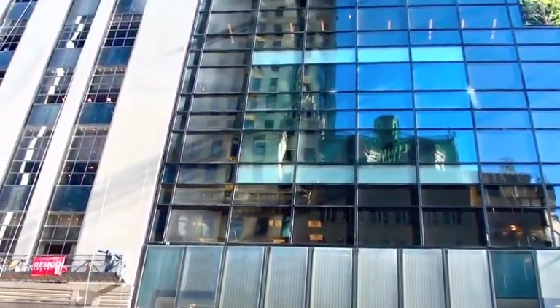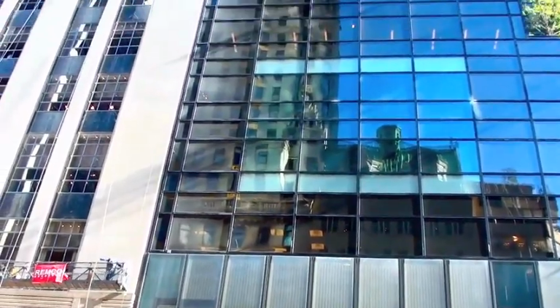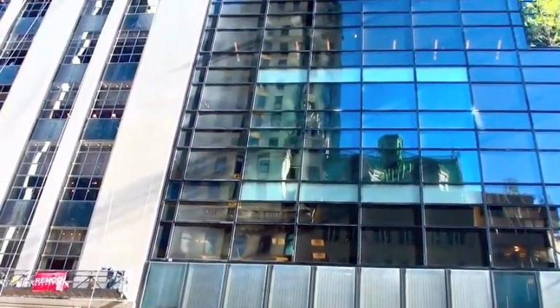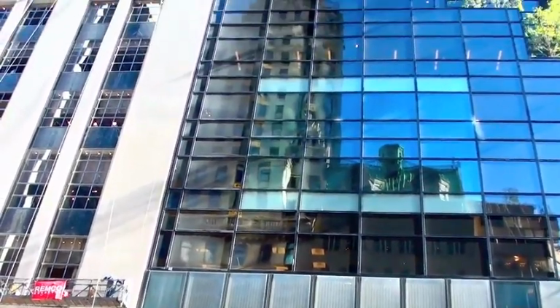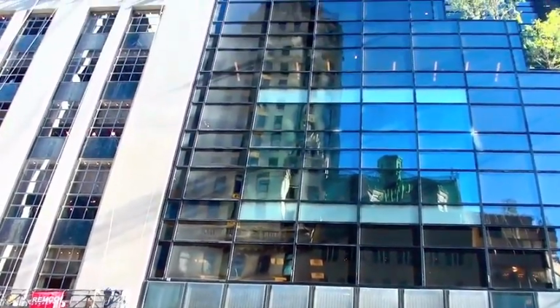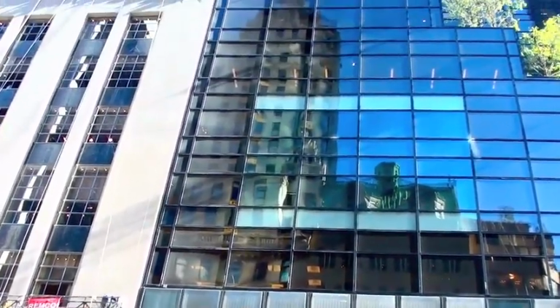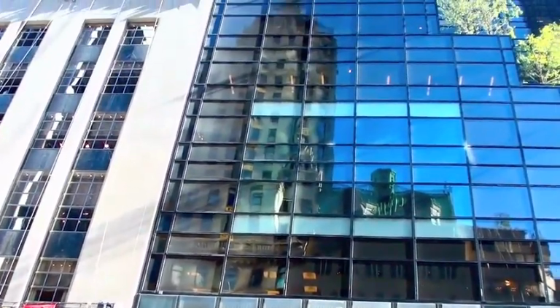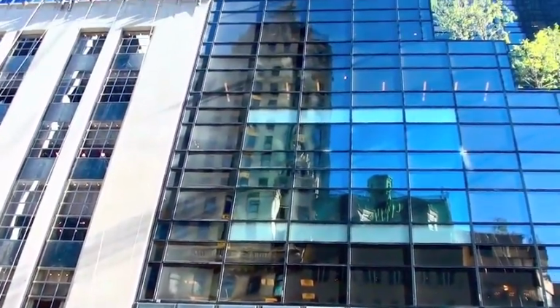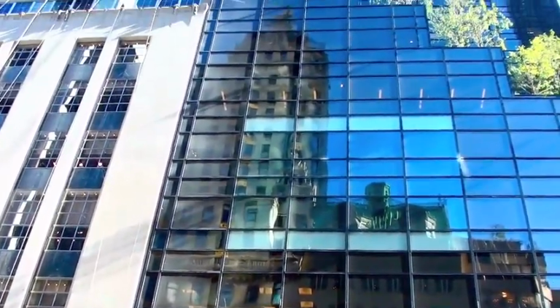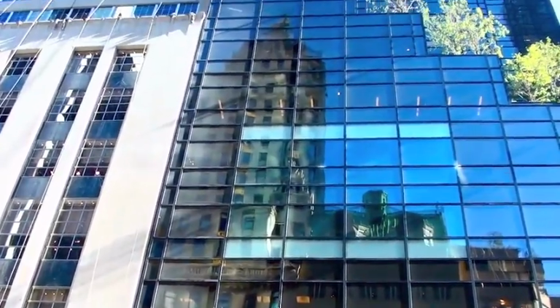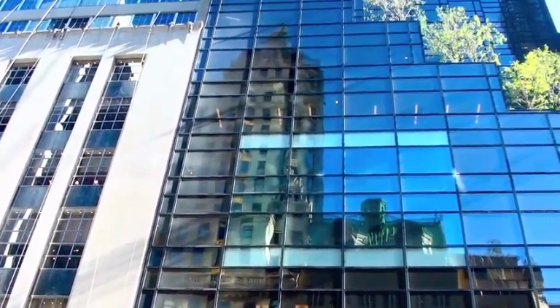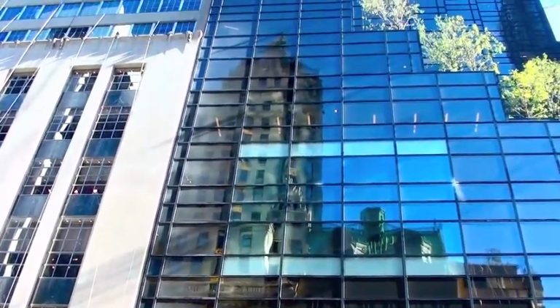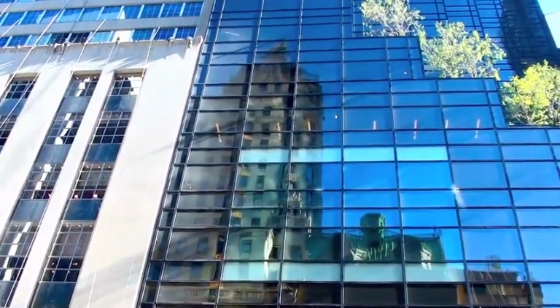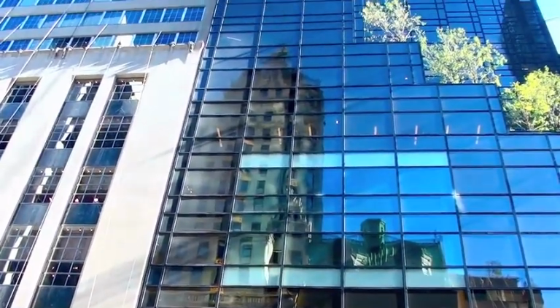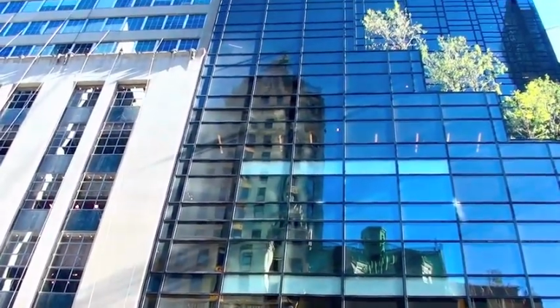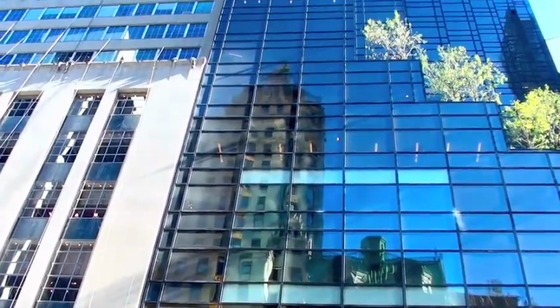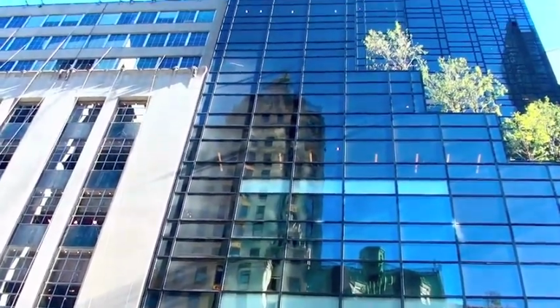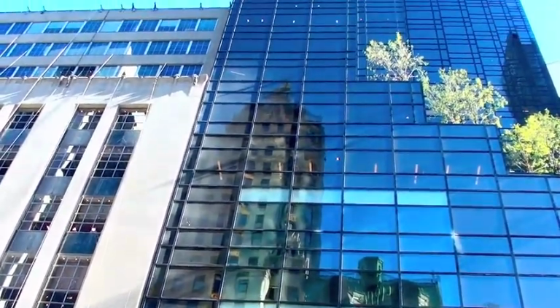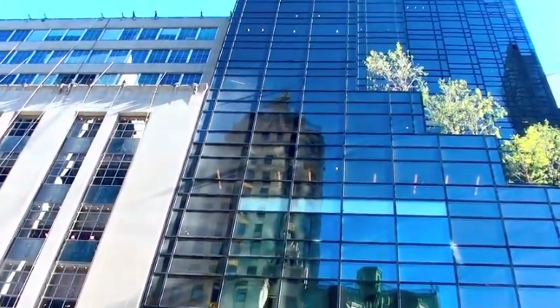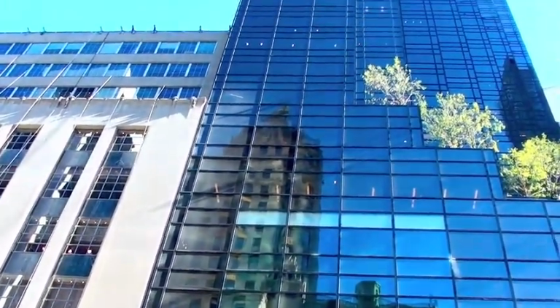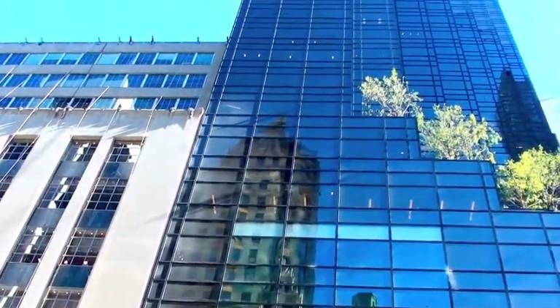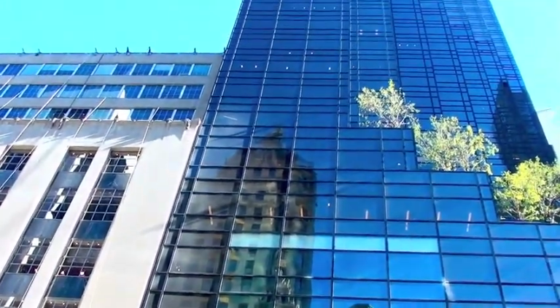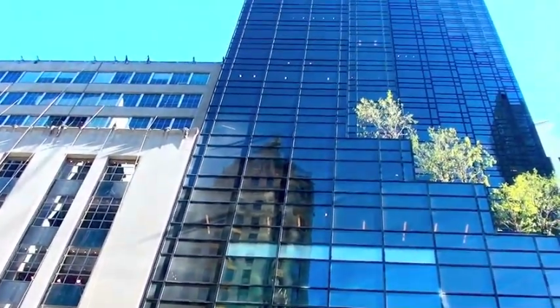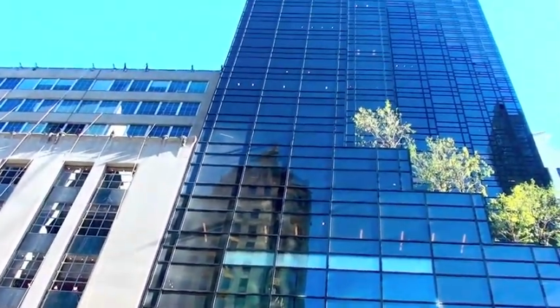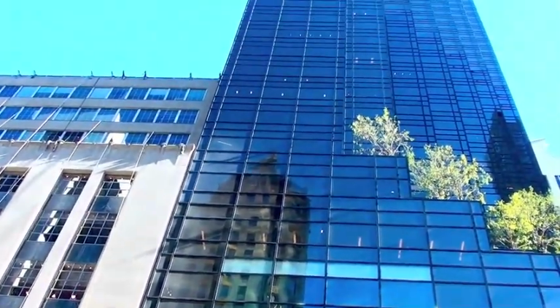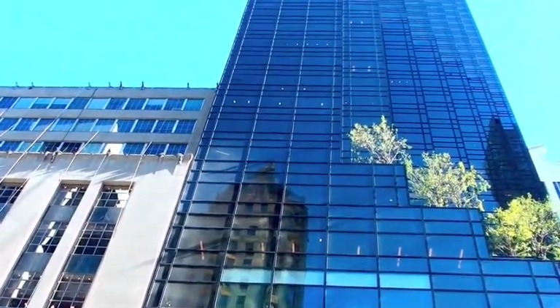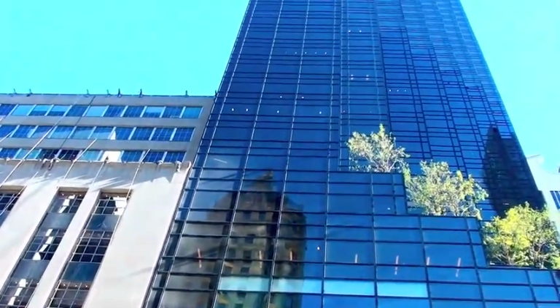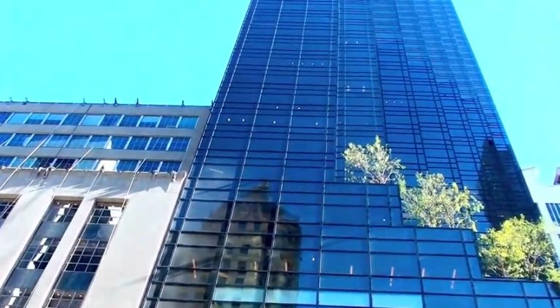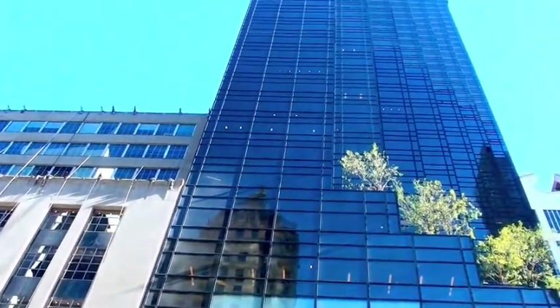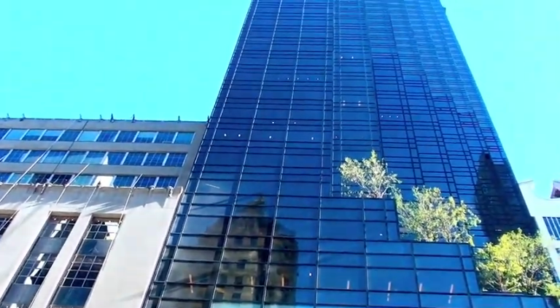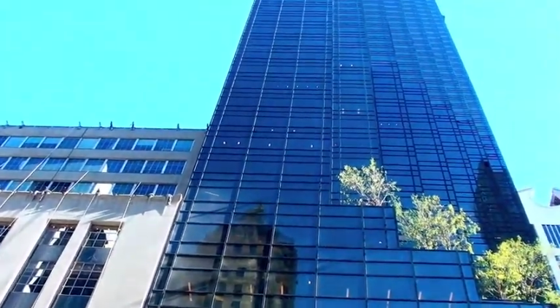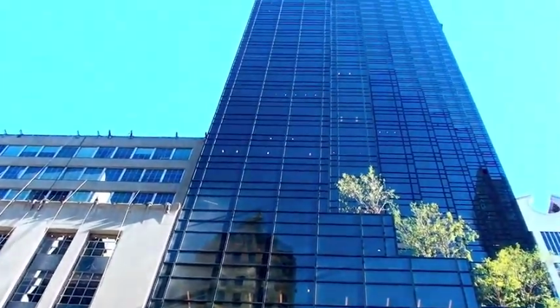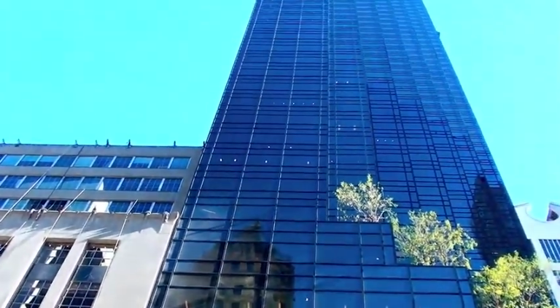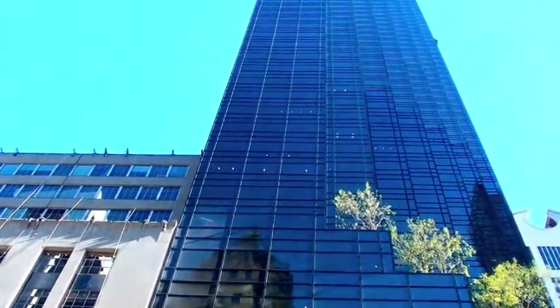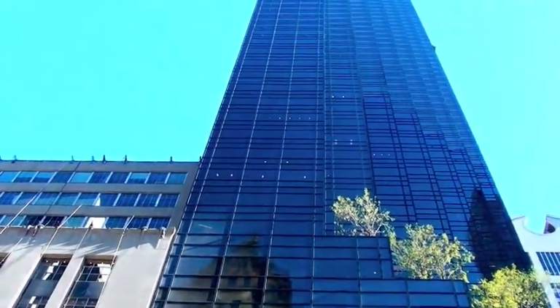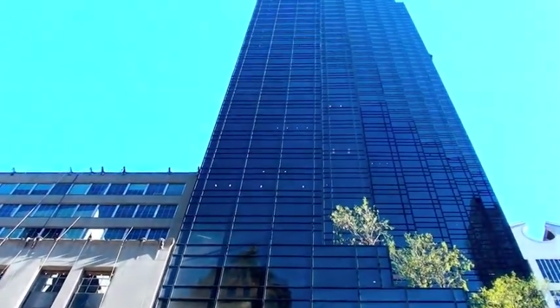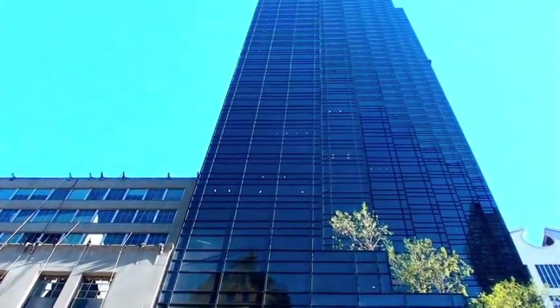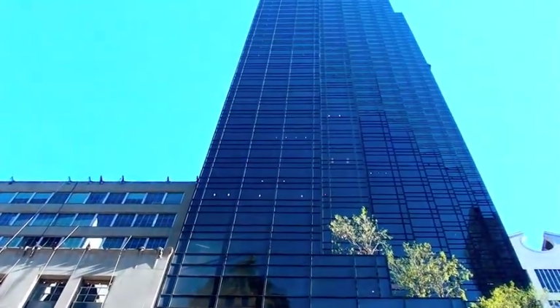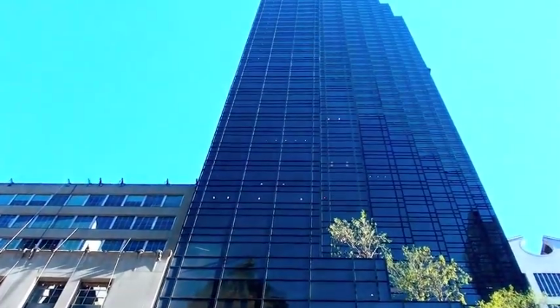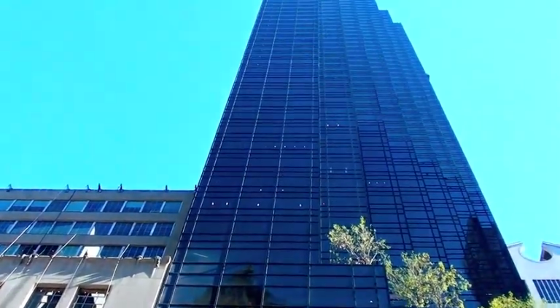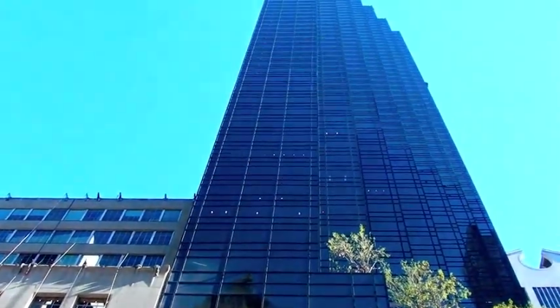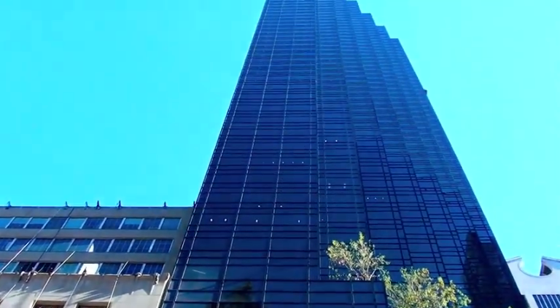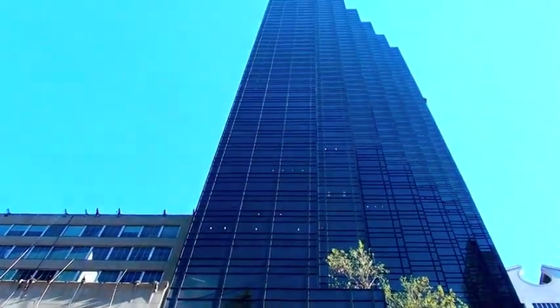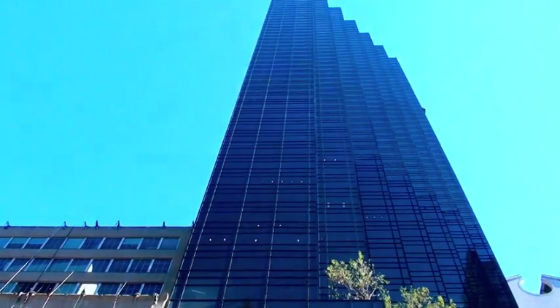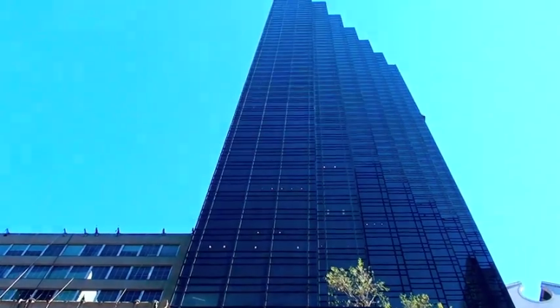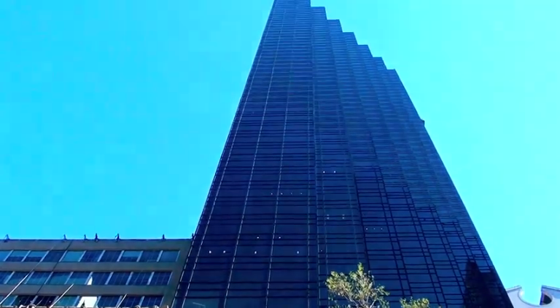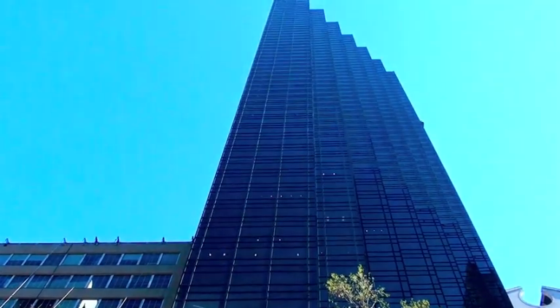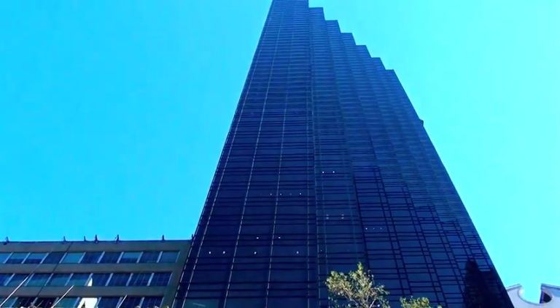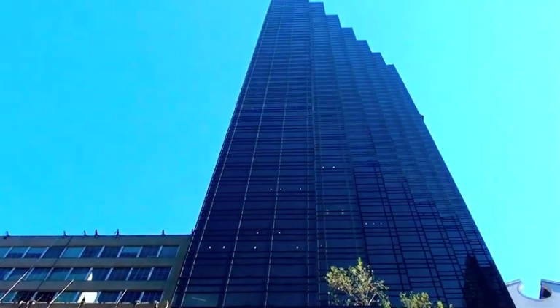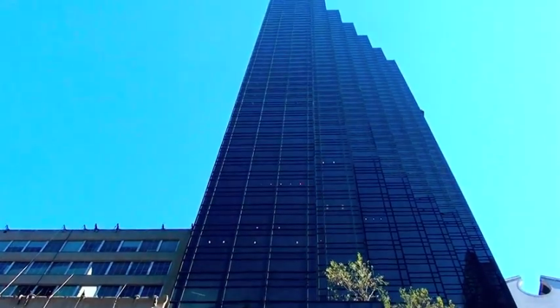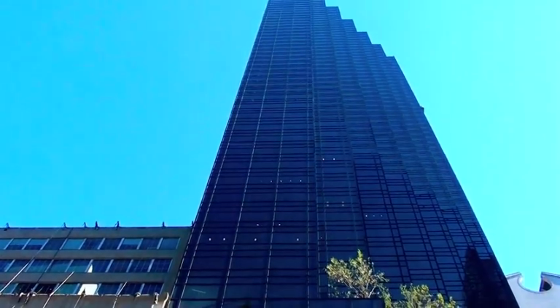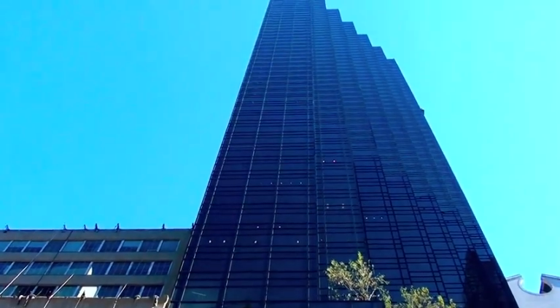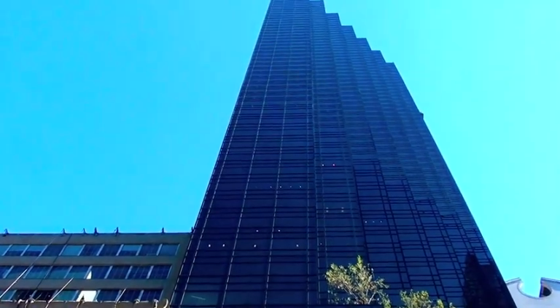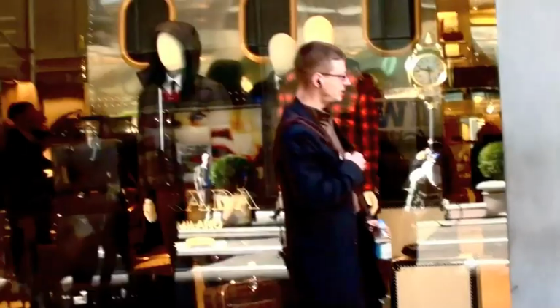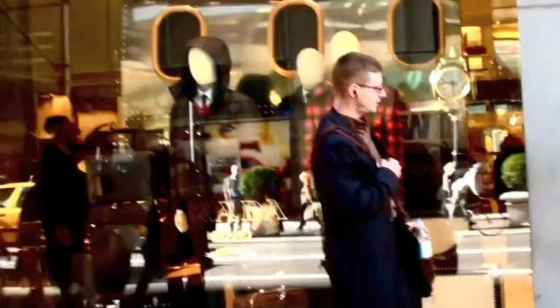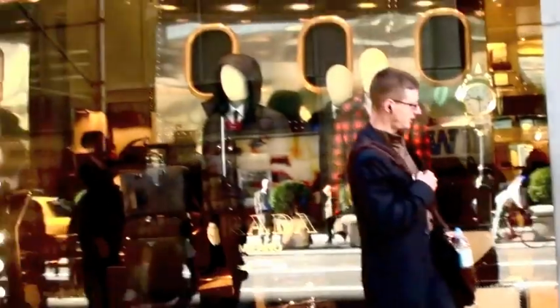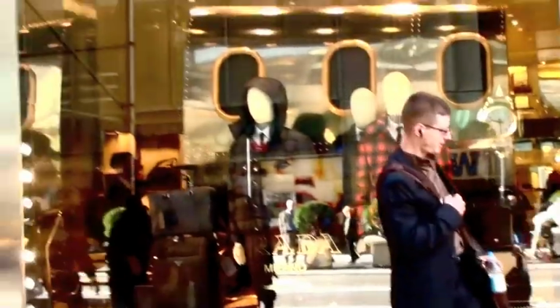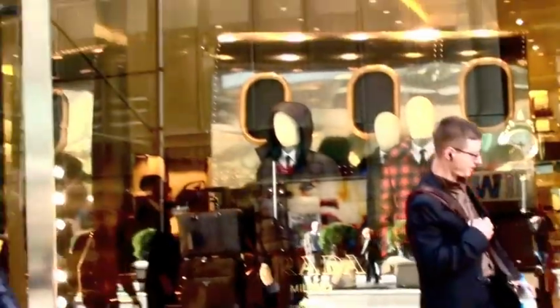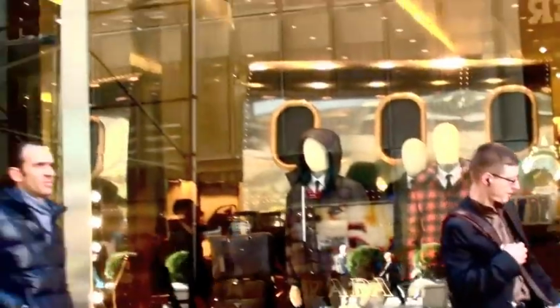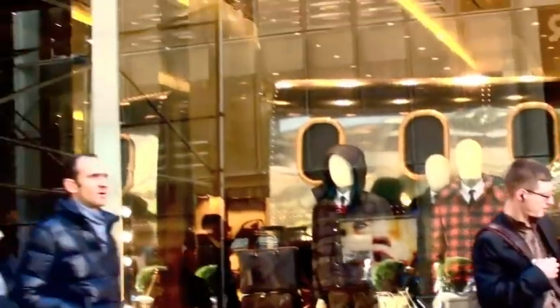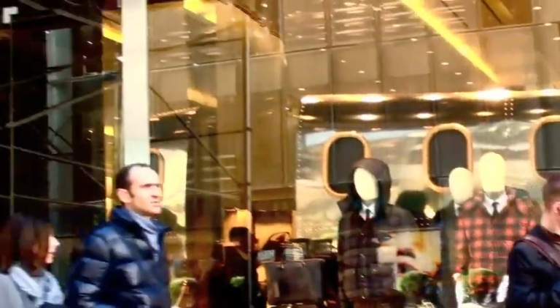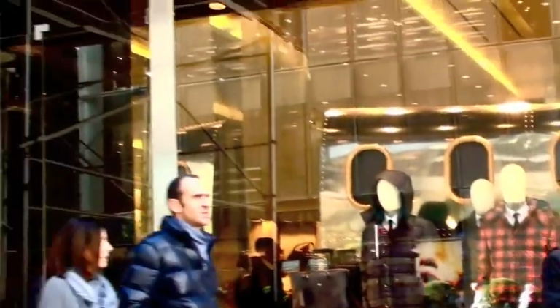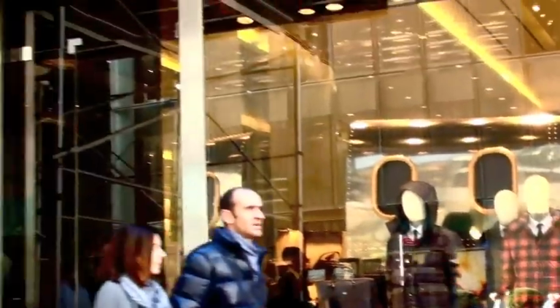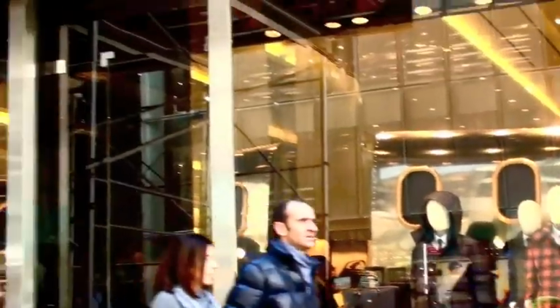I also videotaped a few of the biggest buildings that I saw. As you can see, this one is absolutely huge.